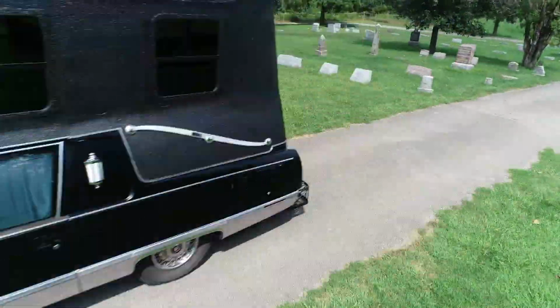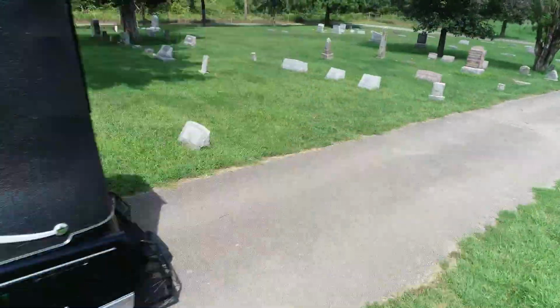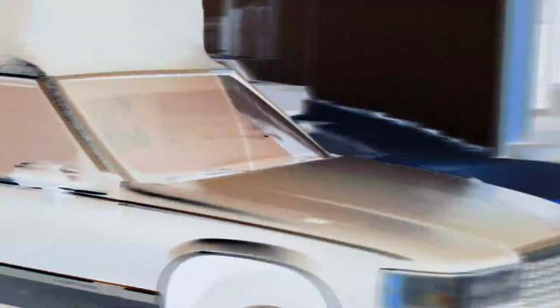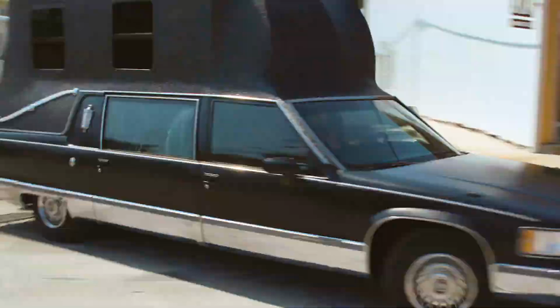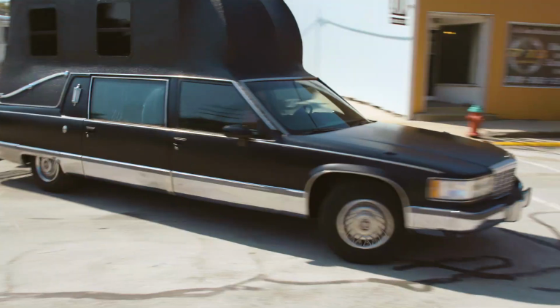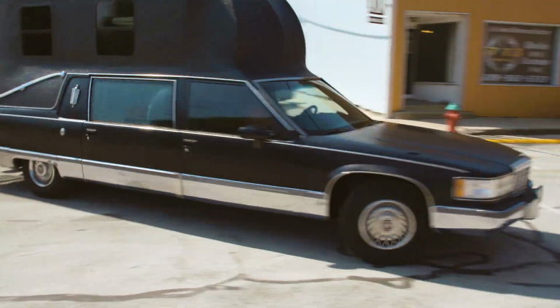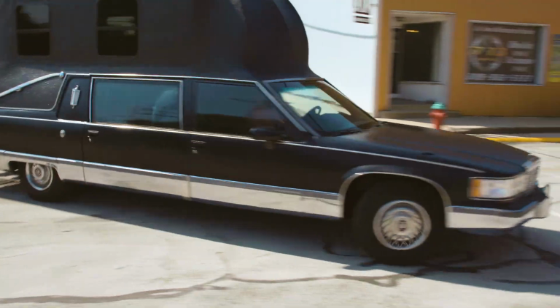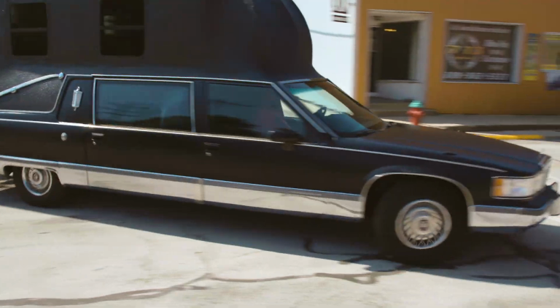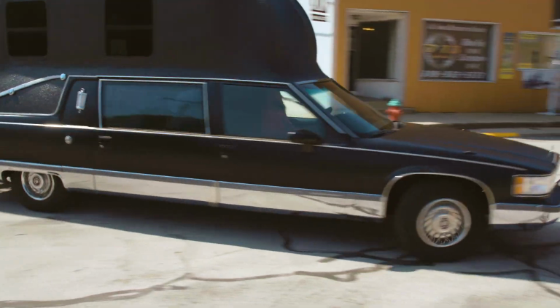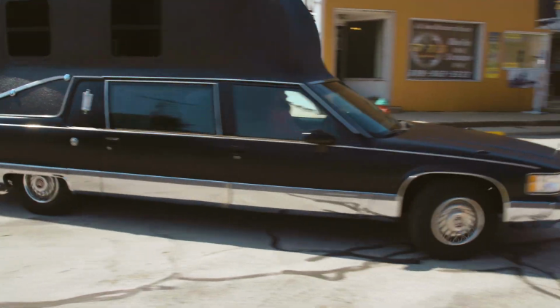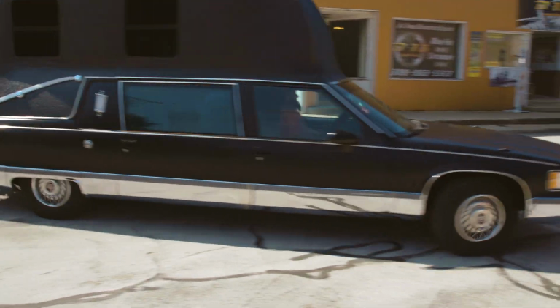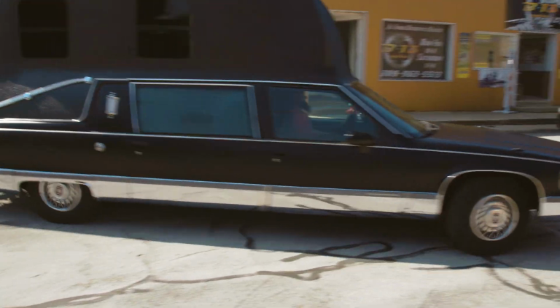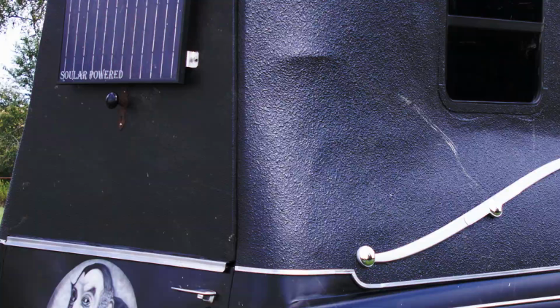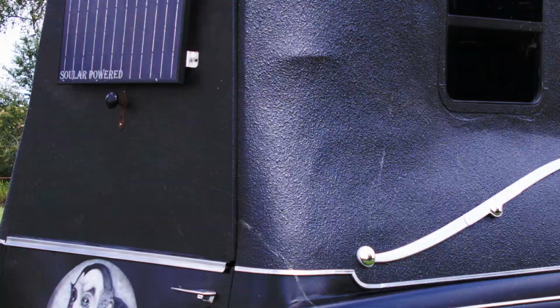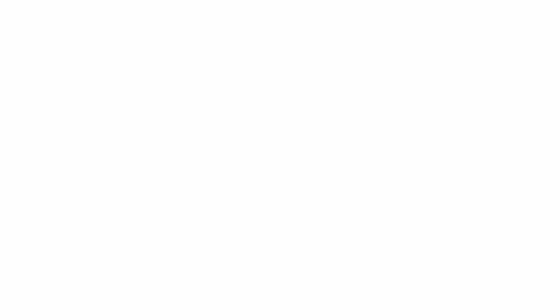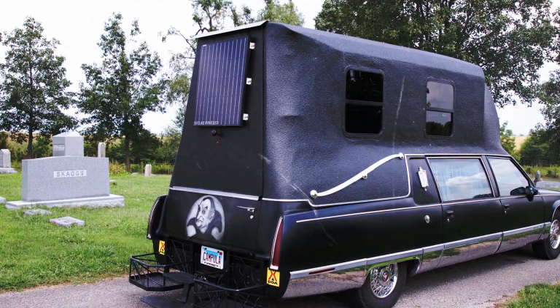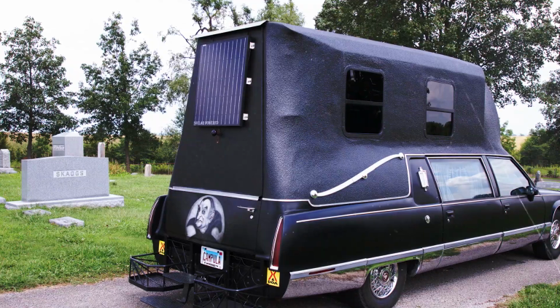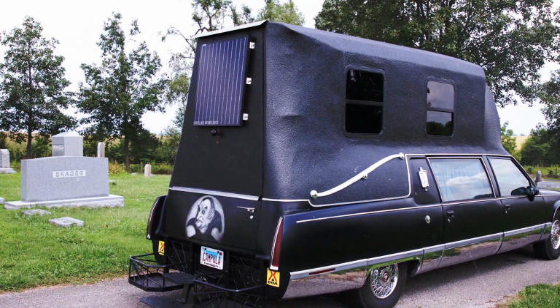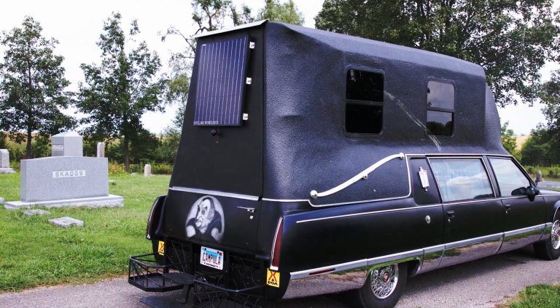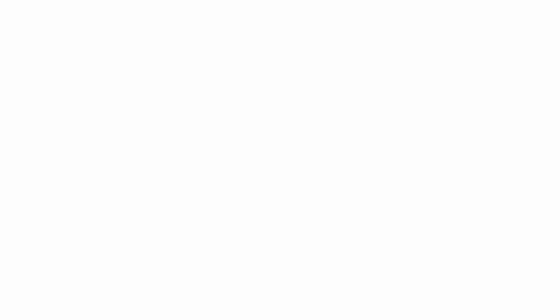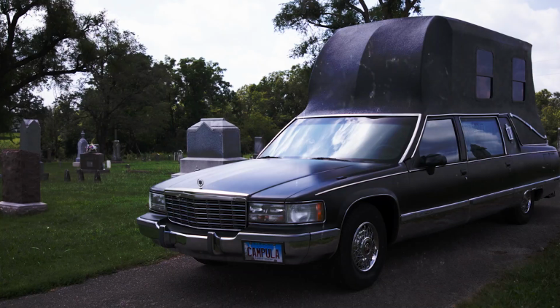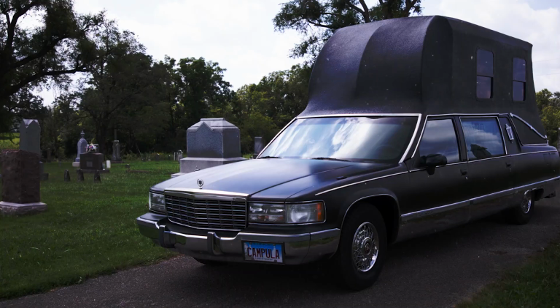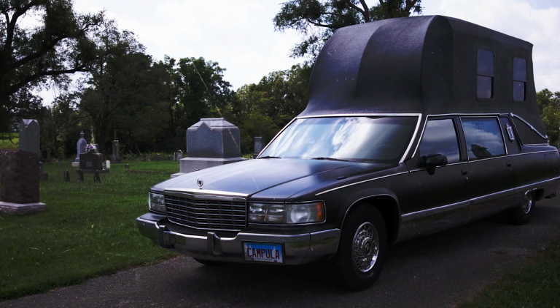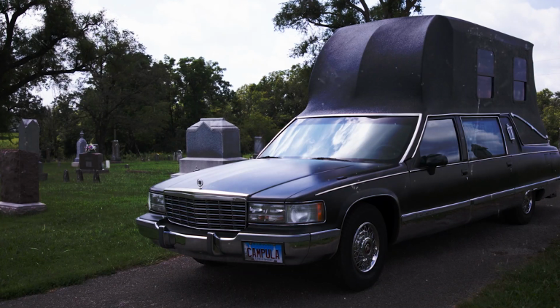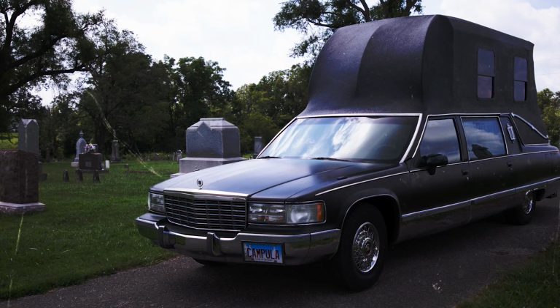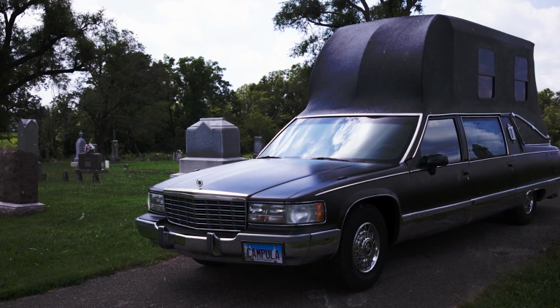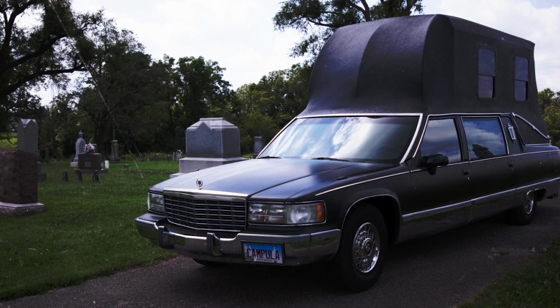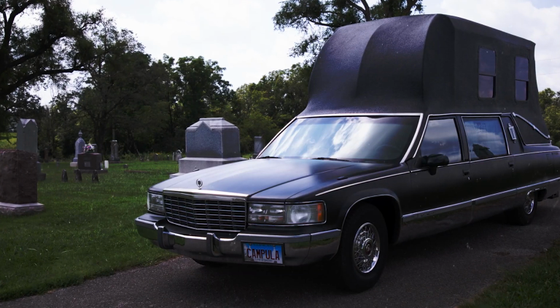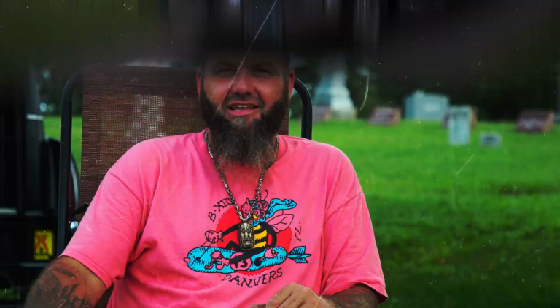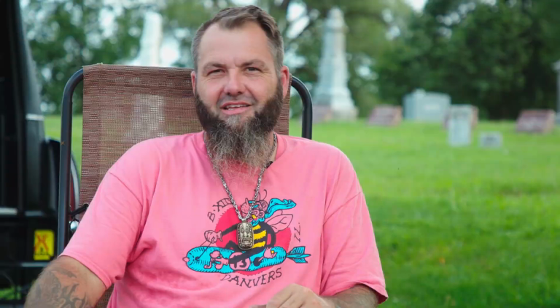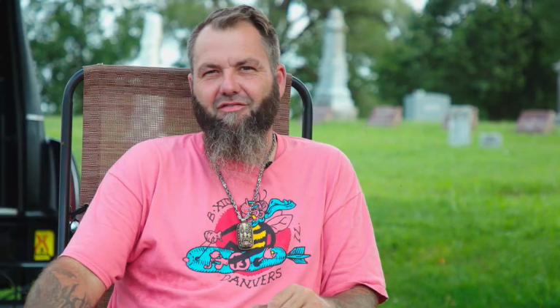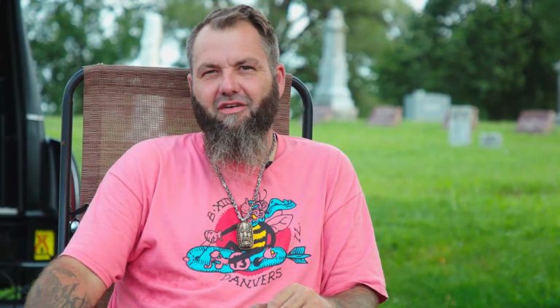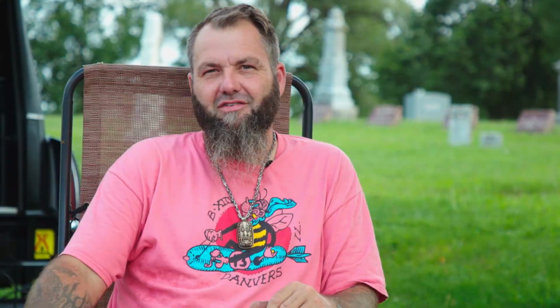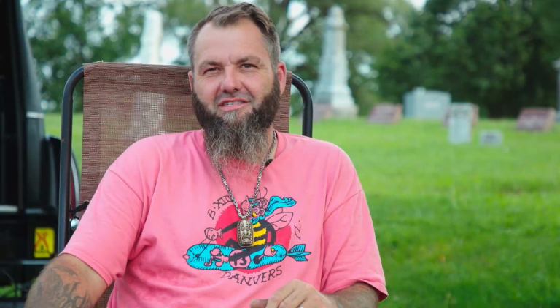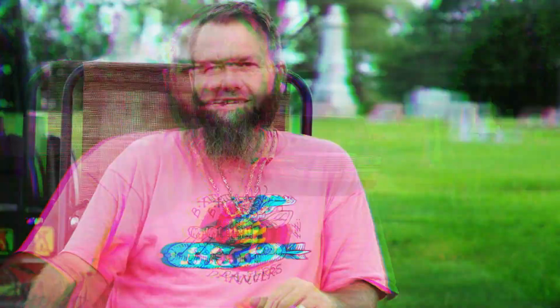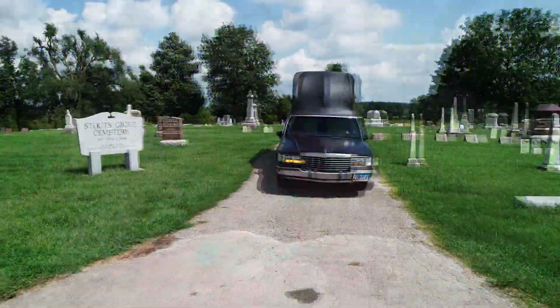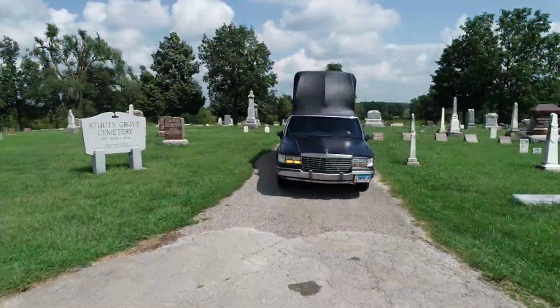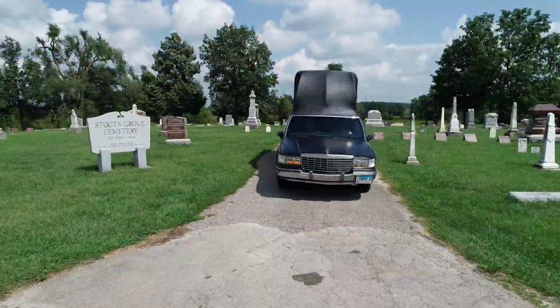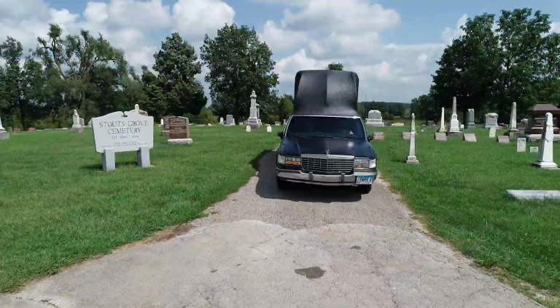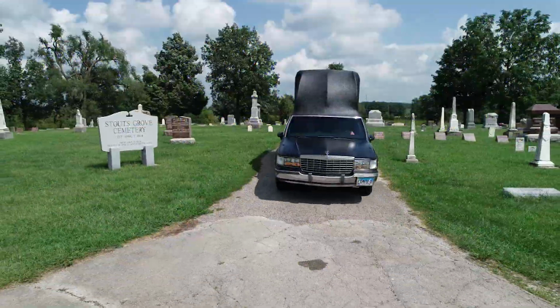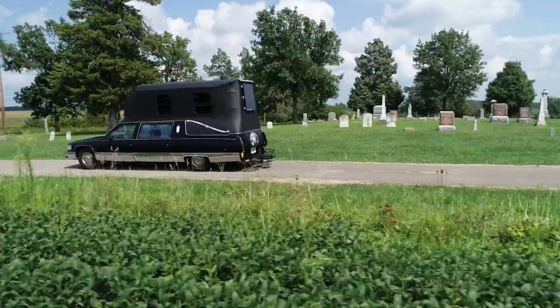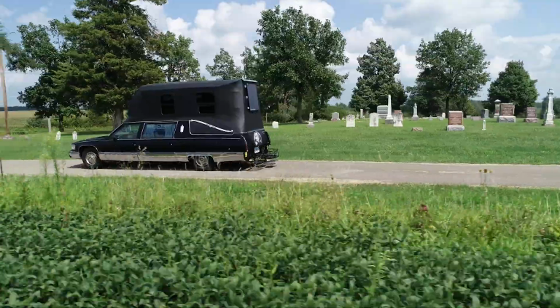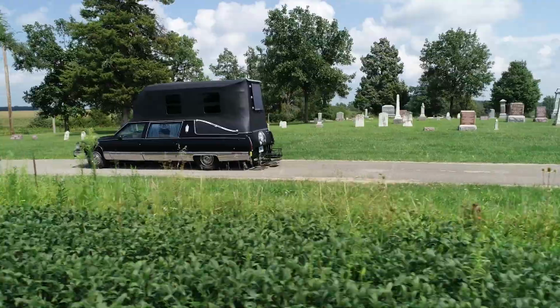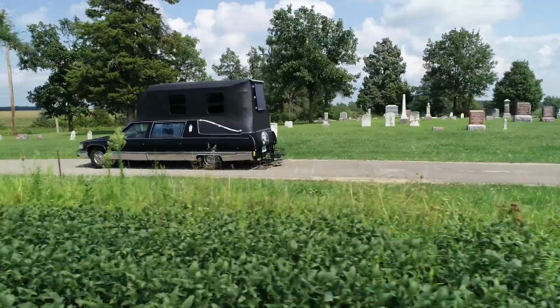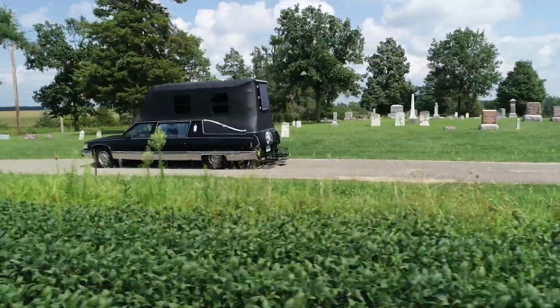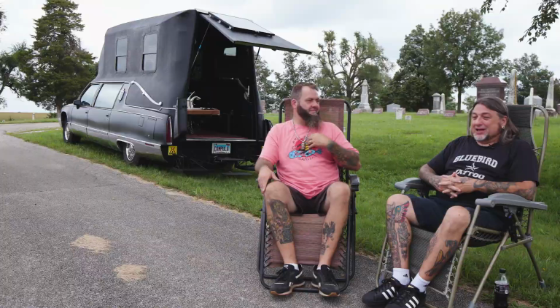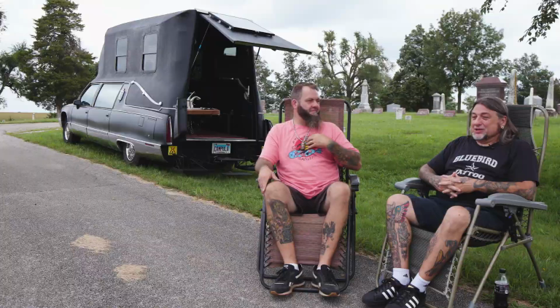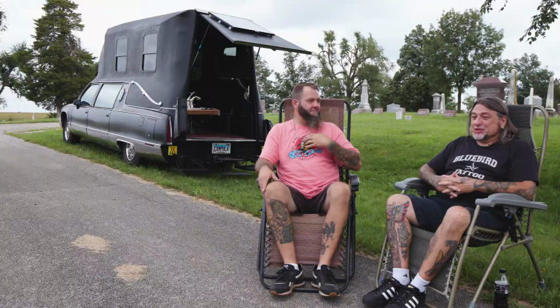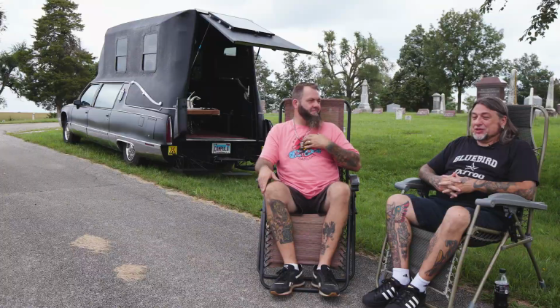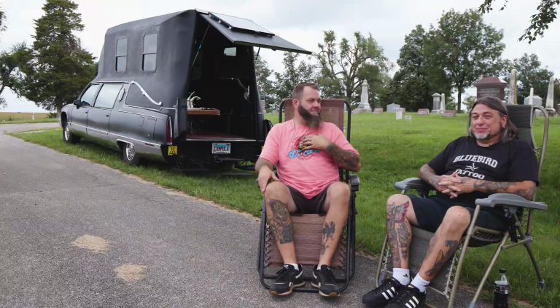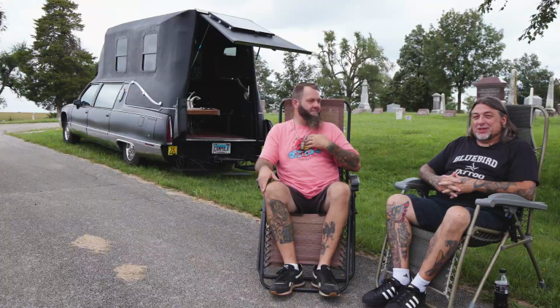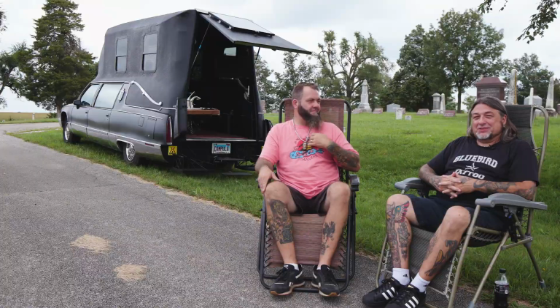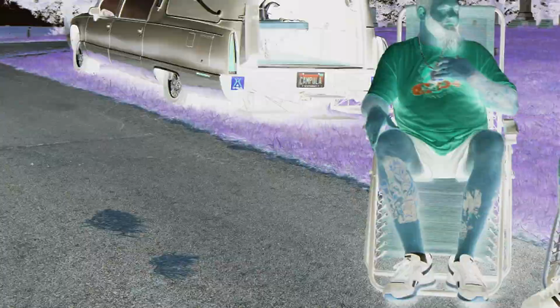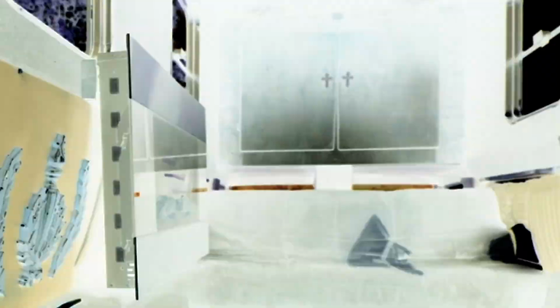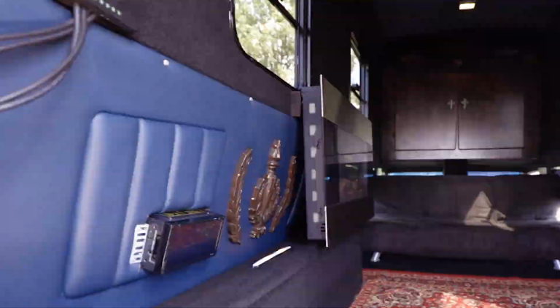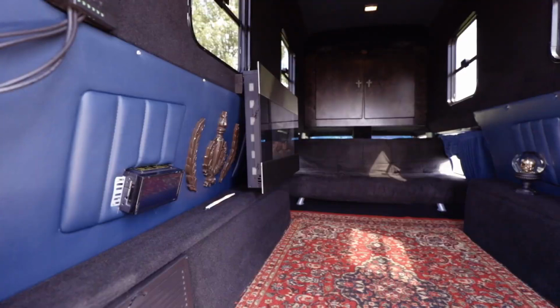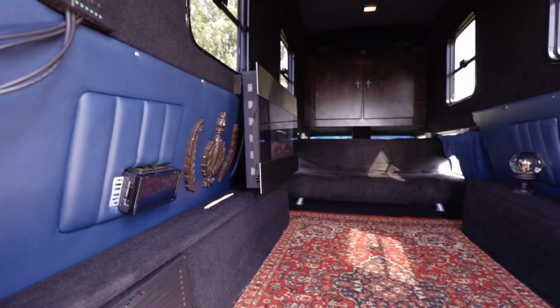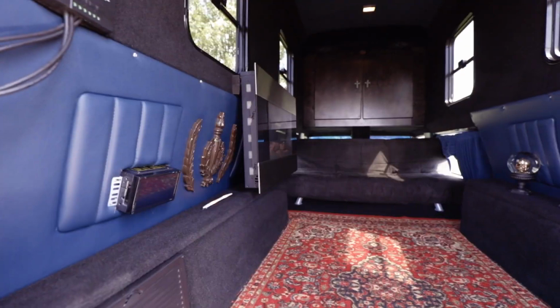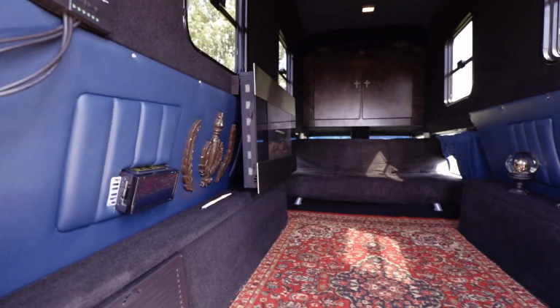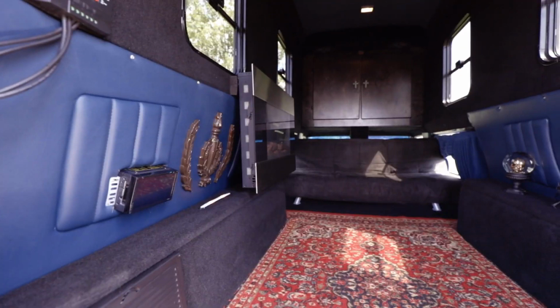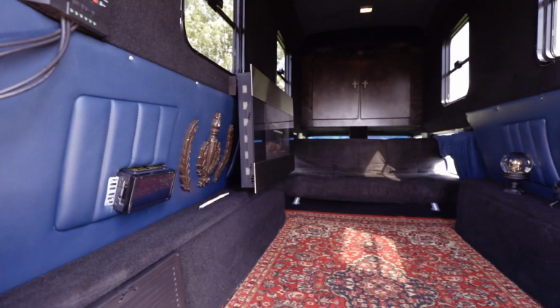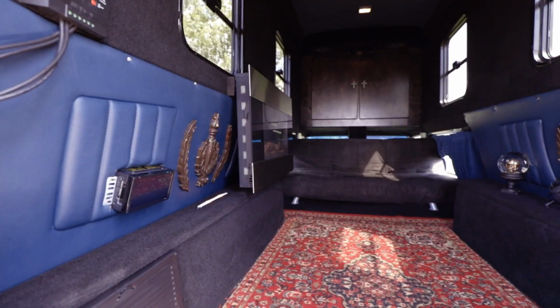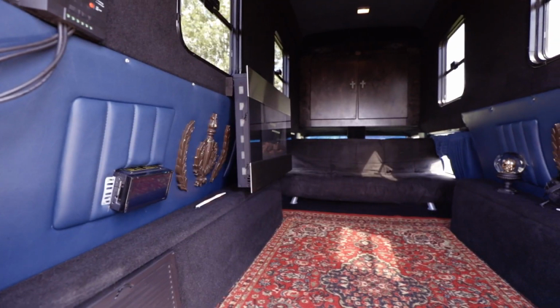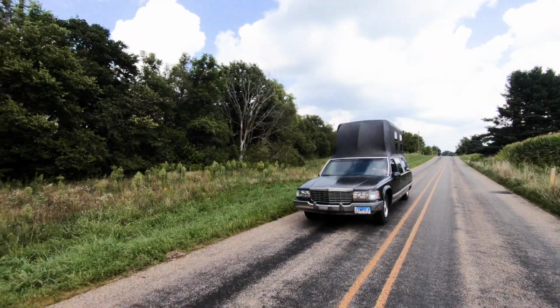It's either the coolest thing you've ever seen or the creepiest thing you've ever seen. You sleep like the dead in there. It's nice.